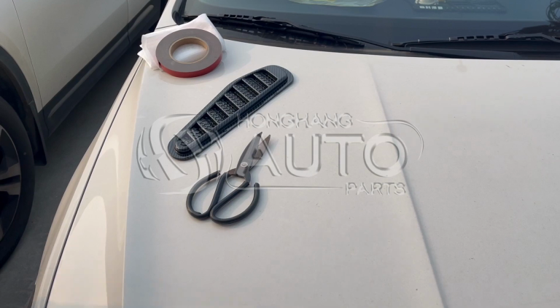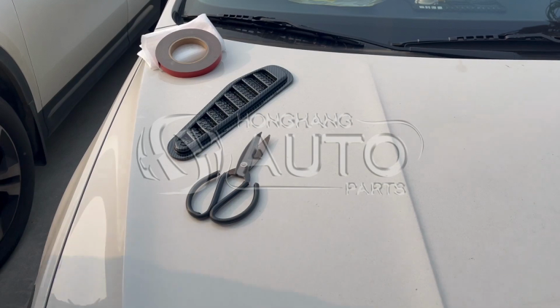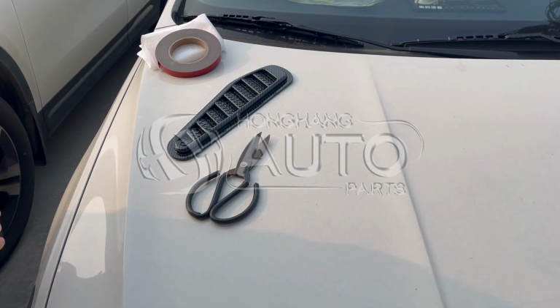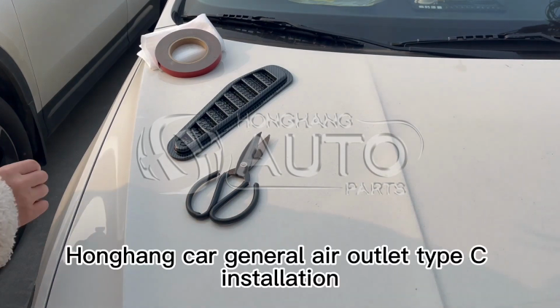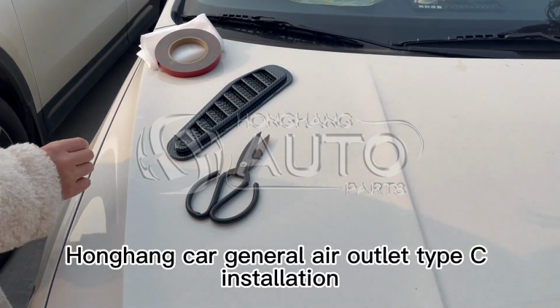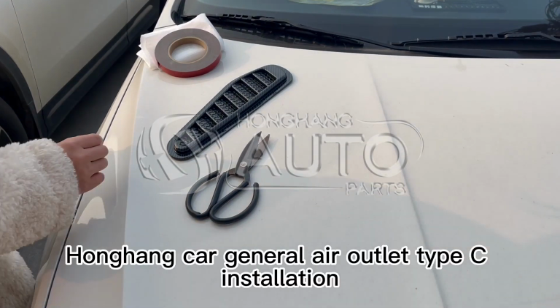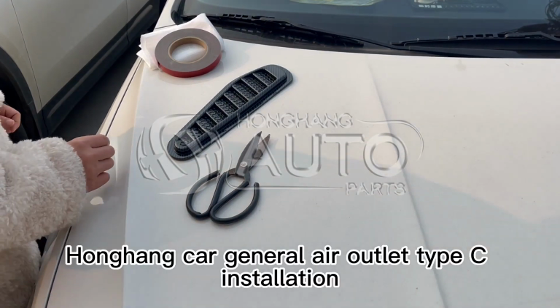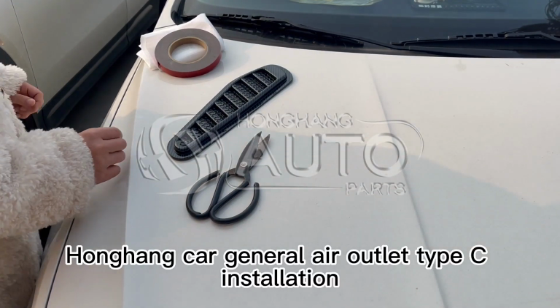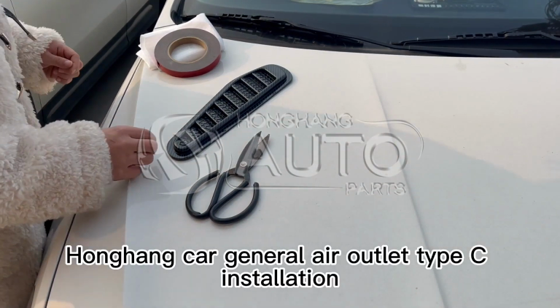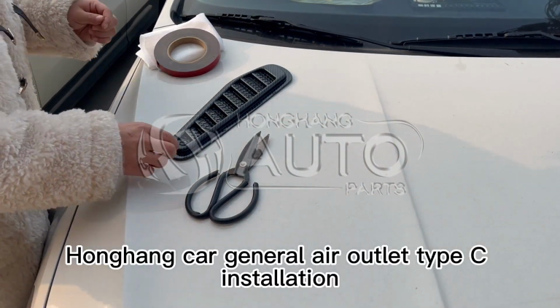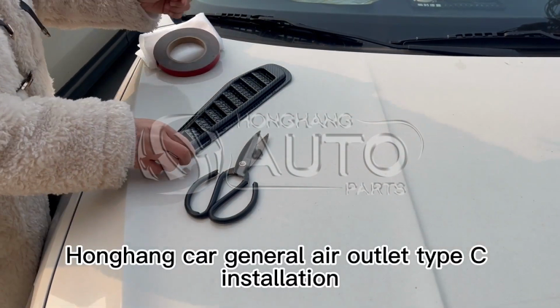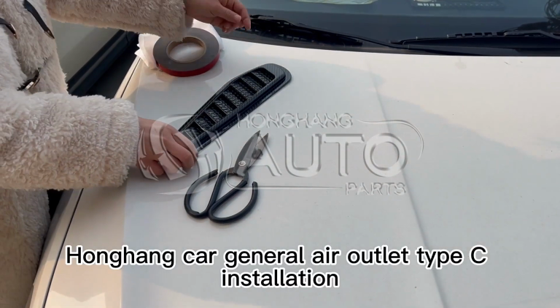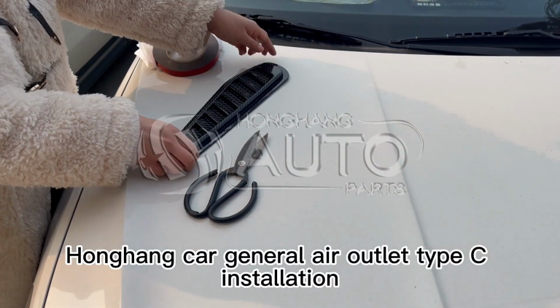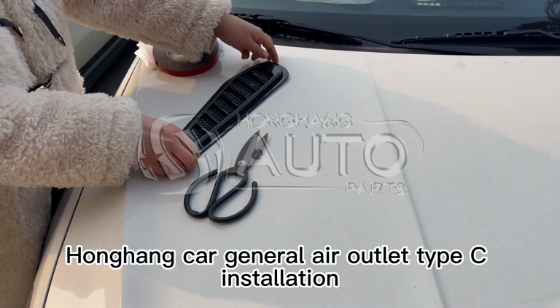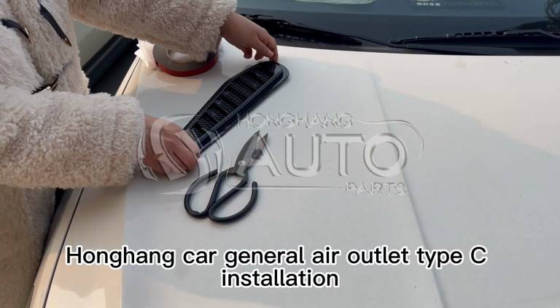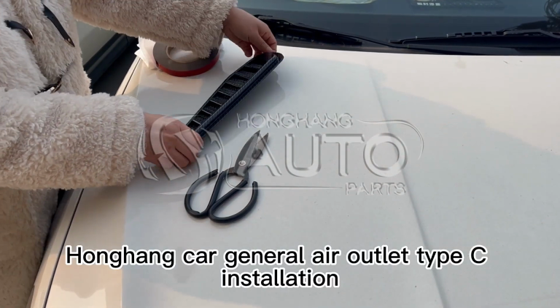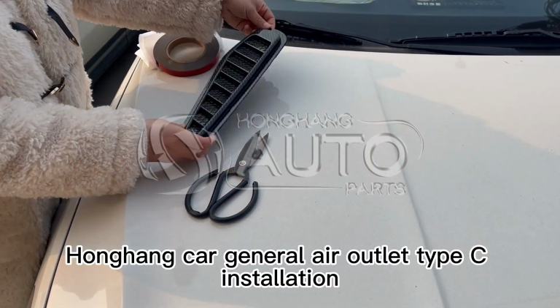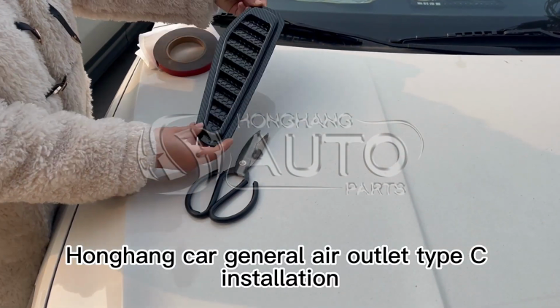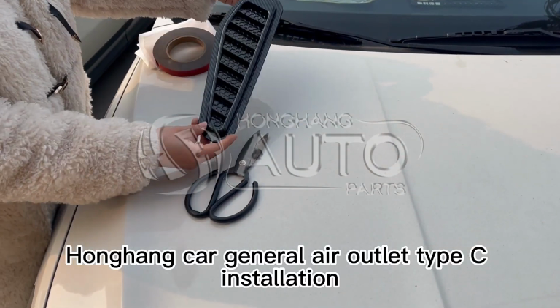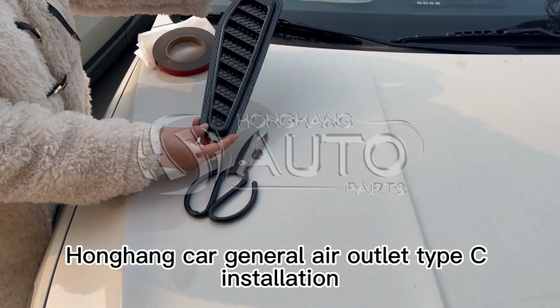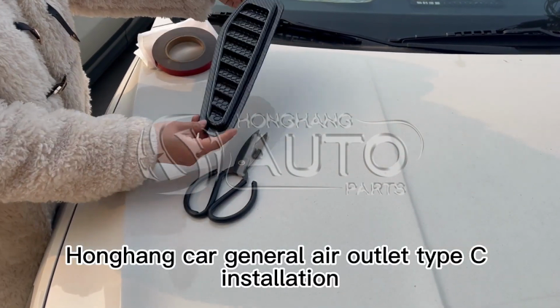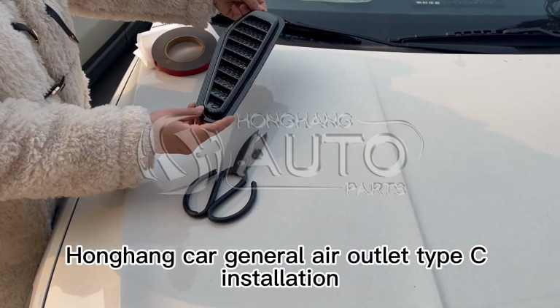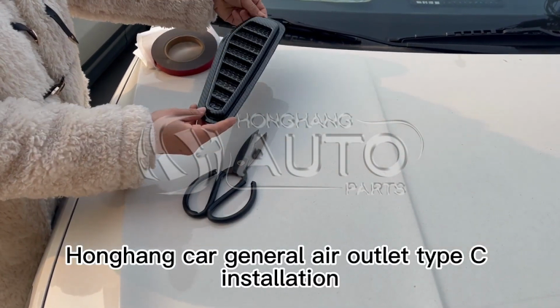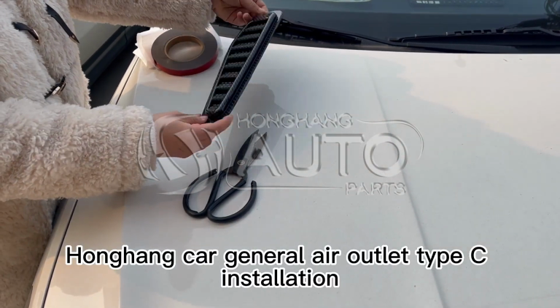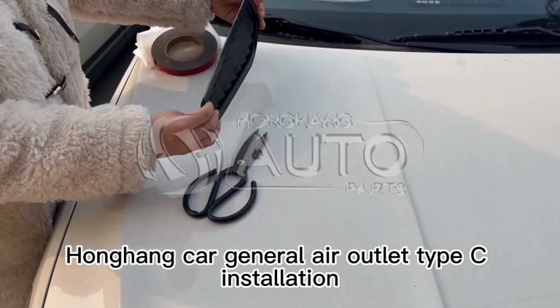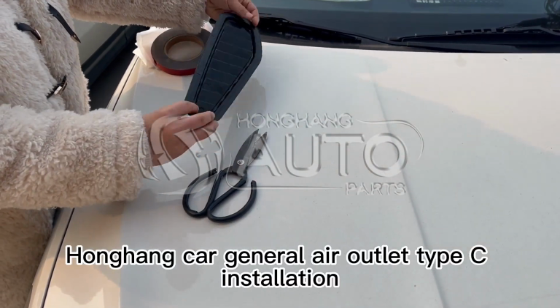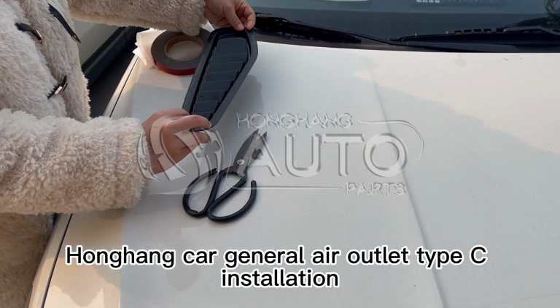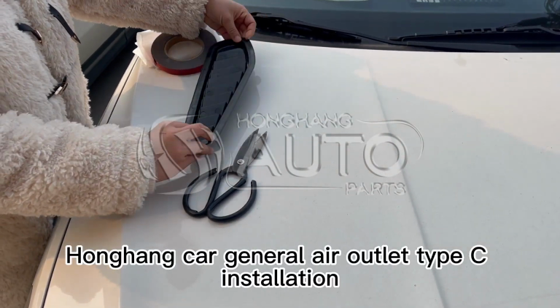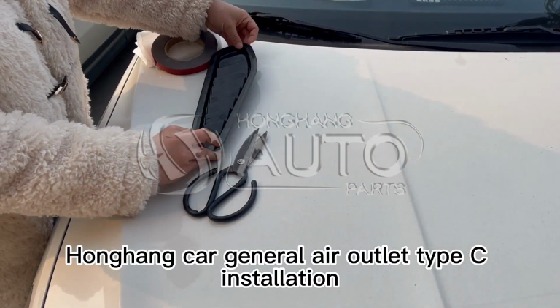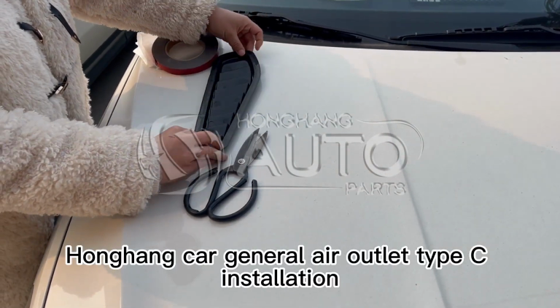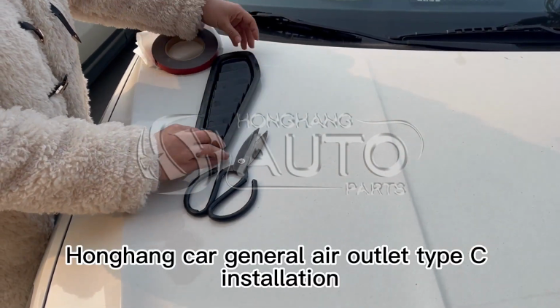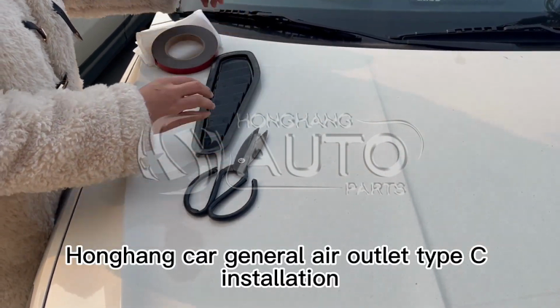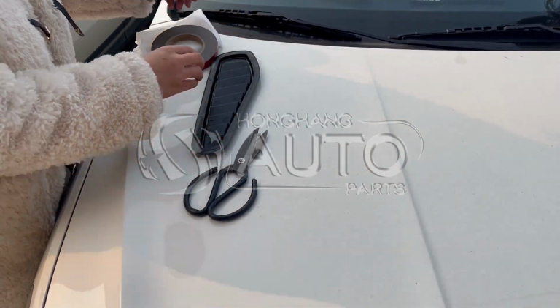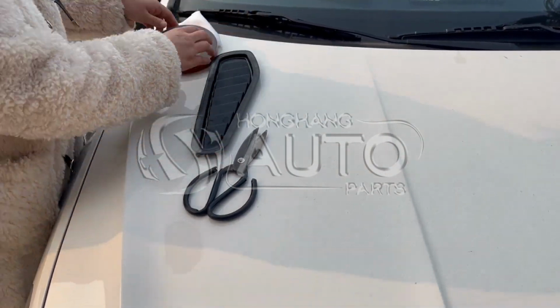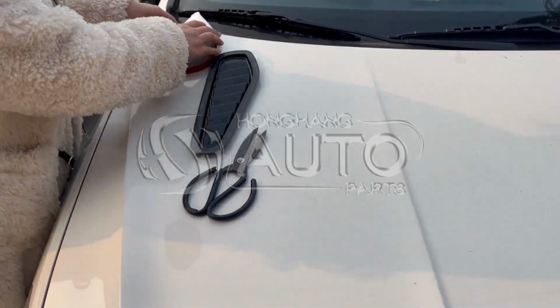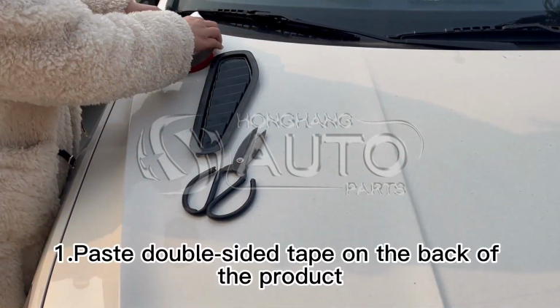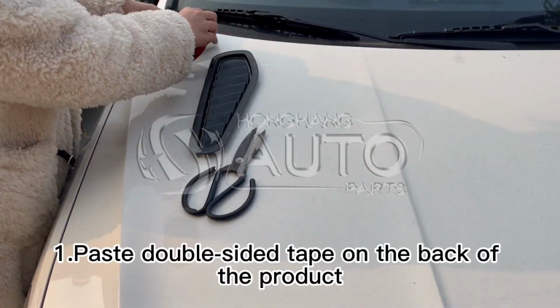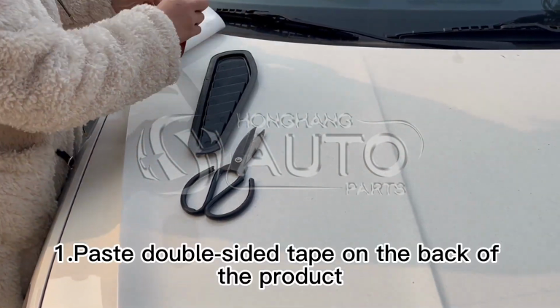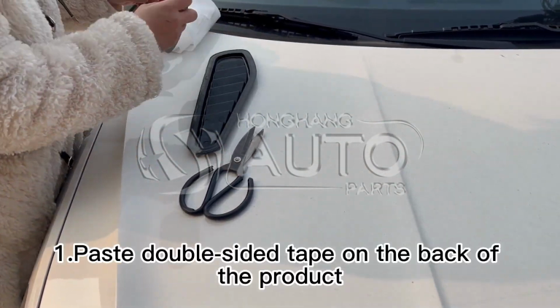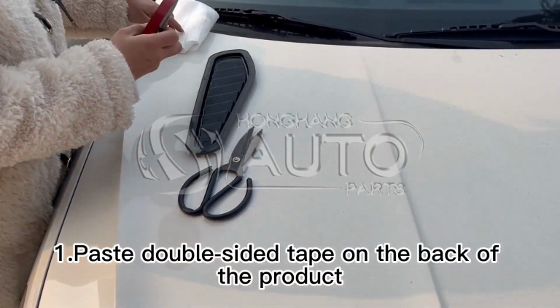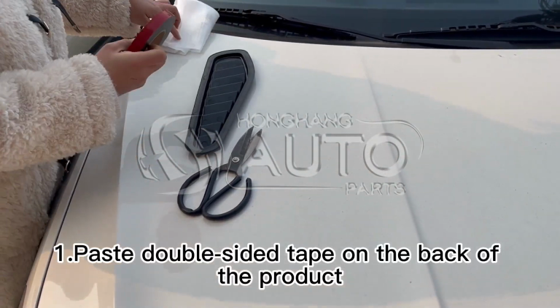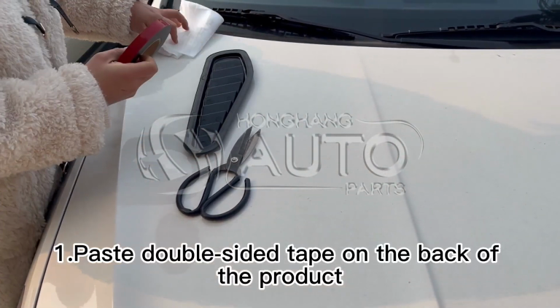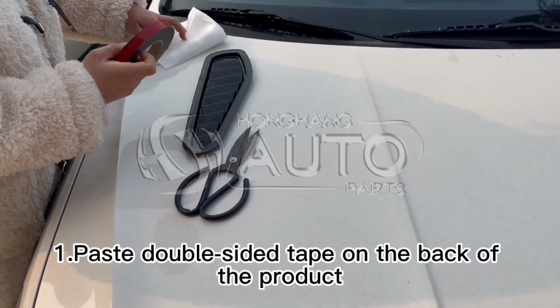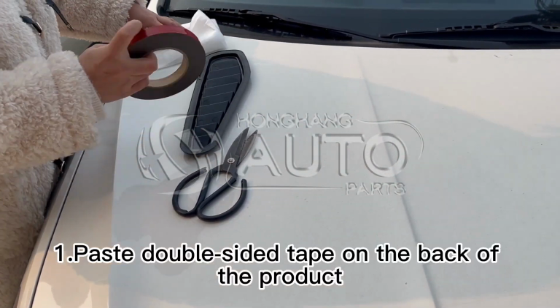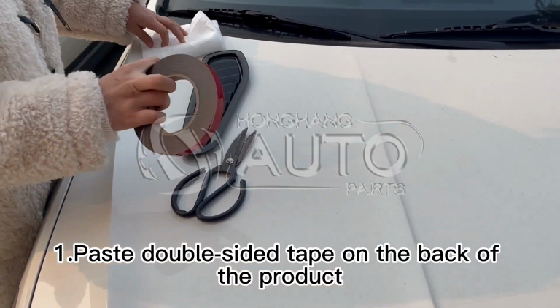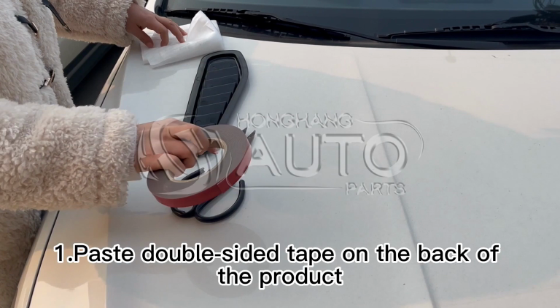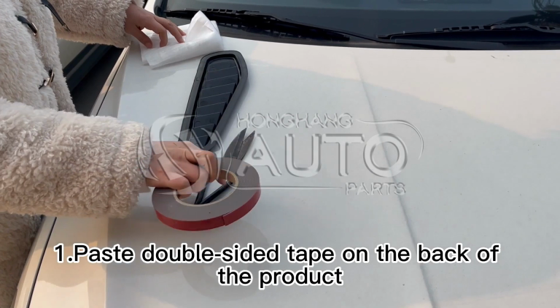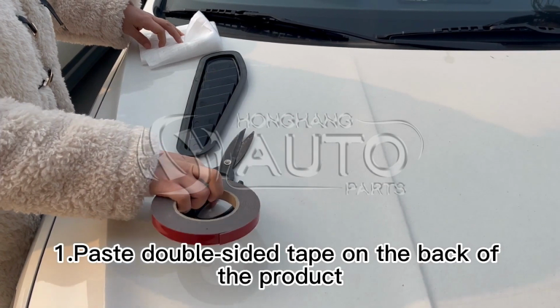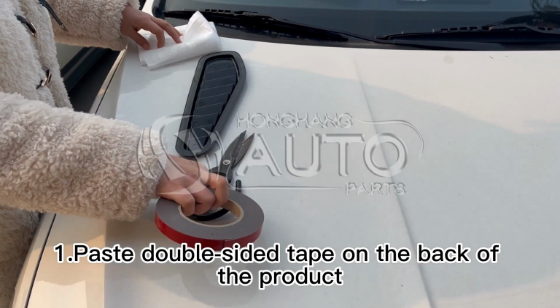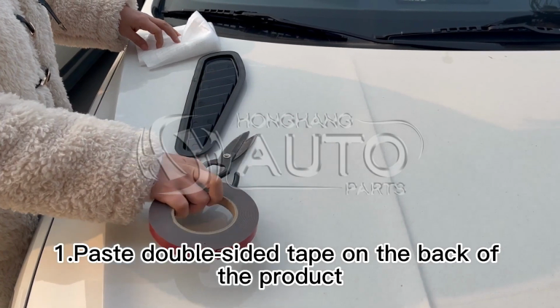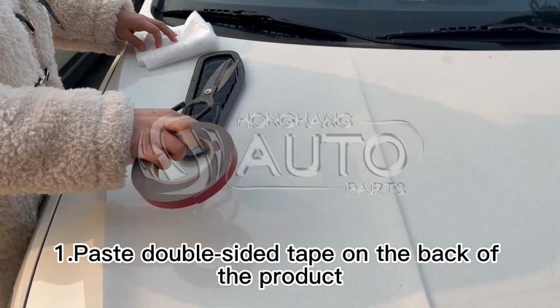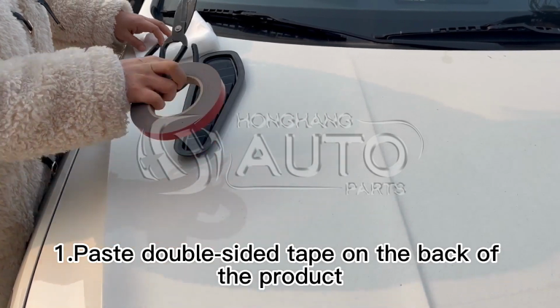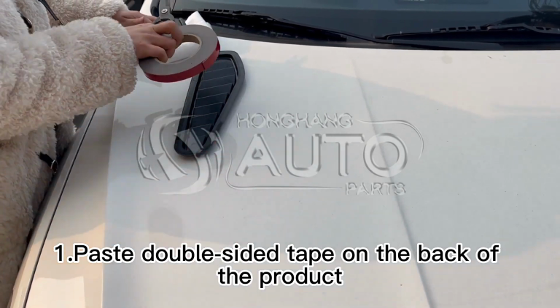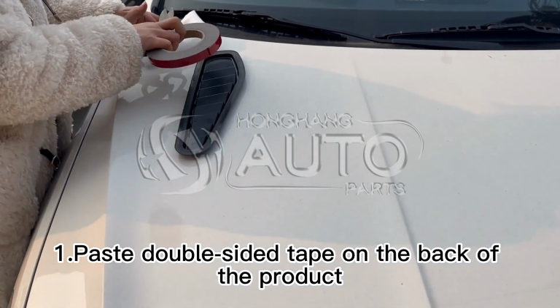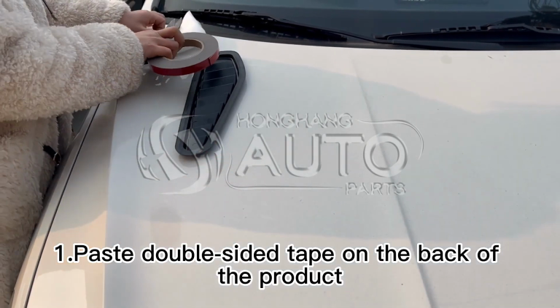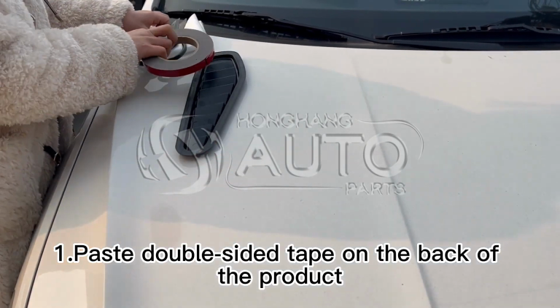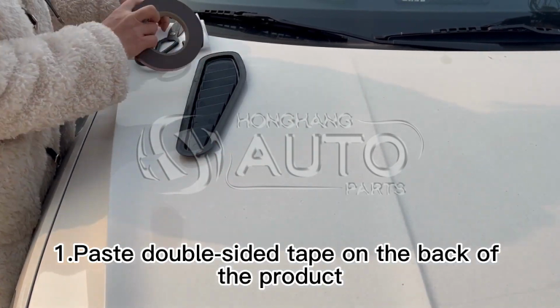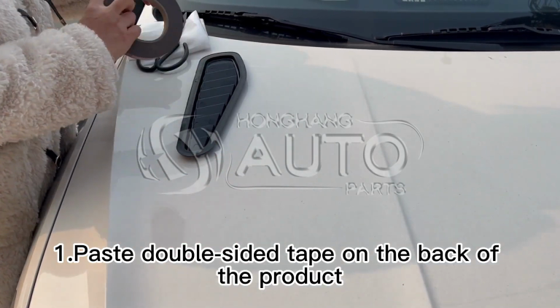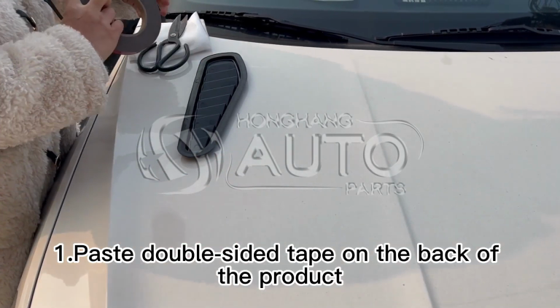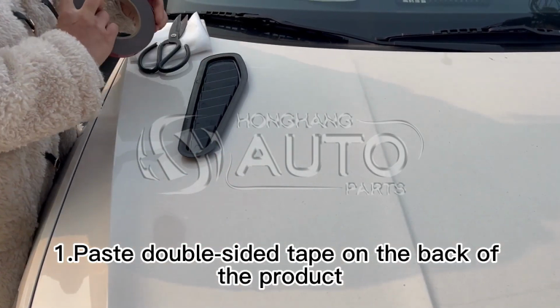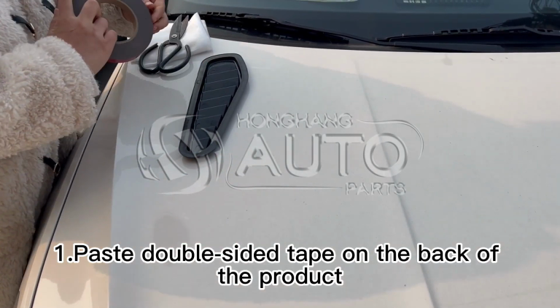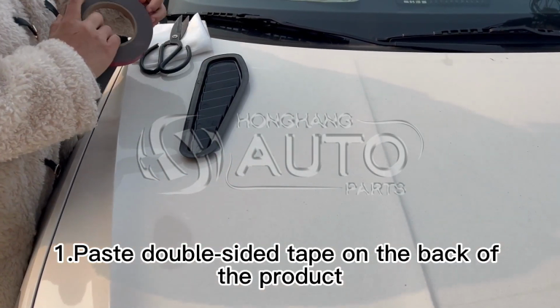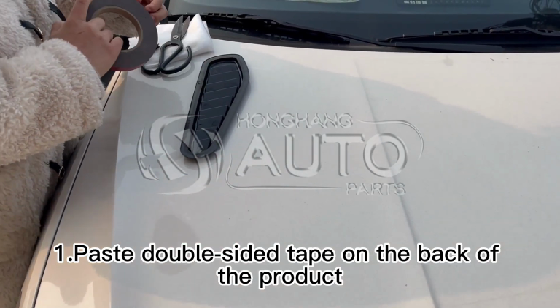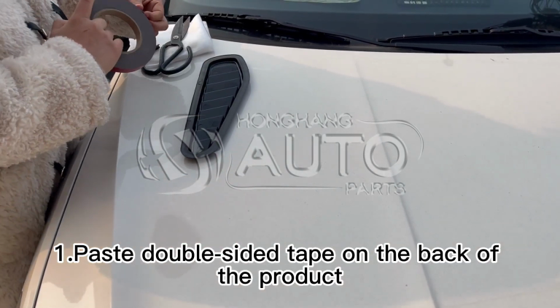Honghing Car Universal Air Outlet Type A Installation. Step 1: Paste double-sided tape on the back of the product.